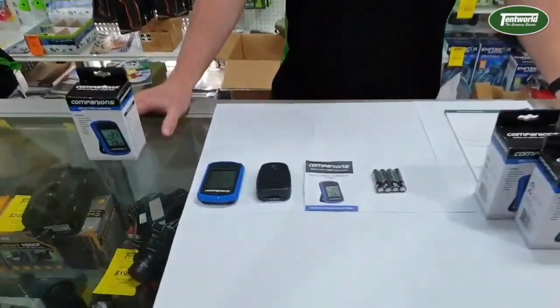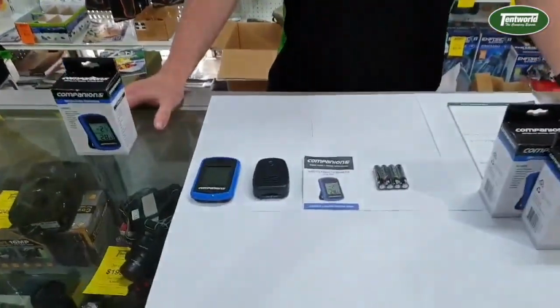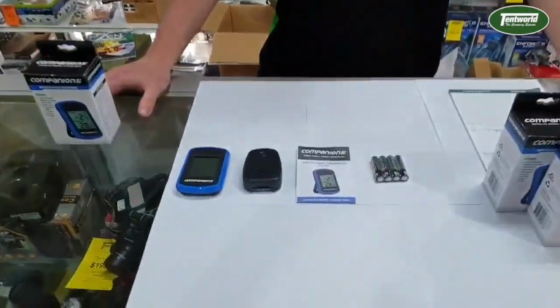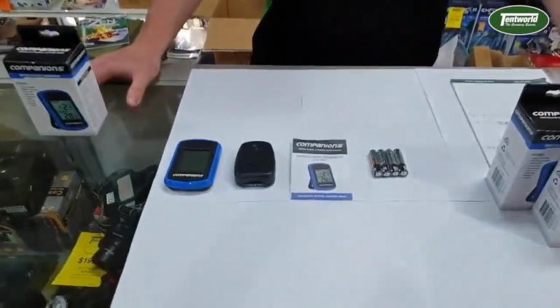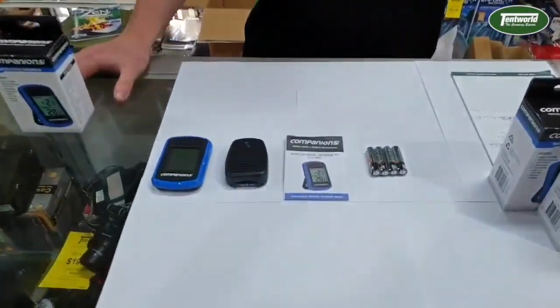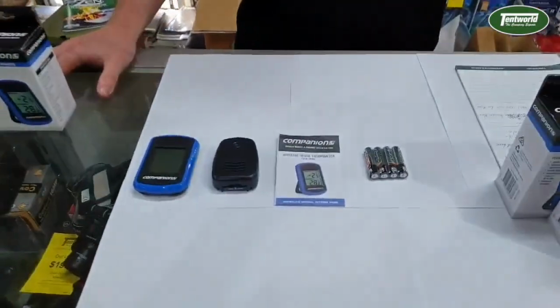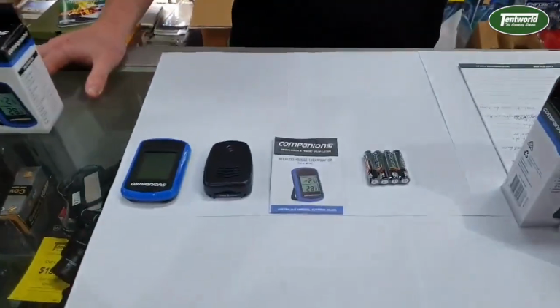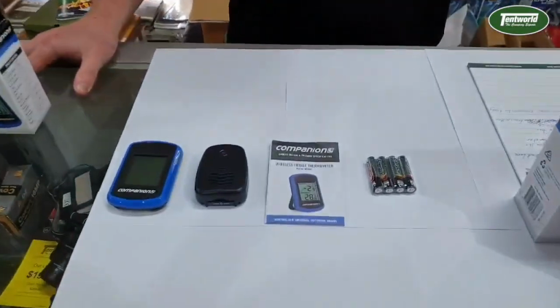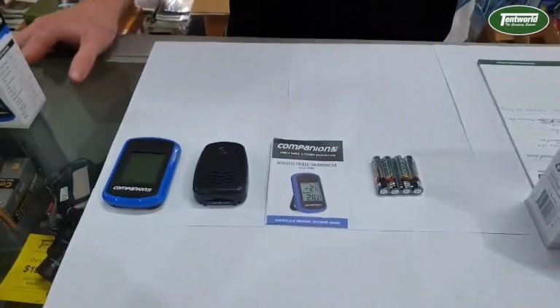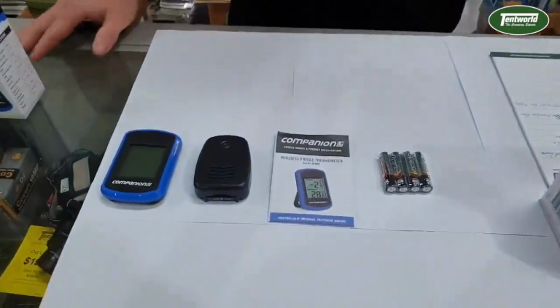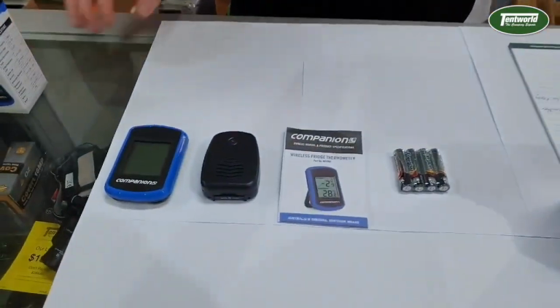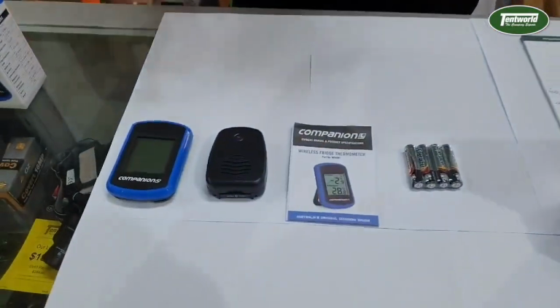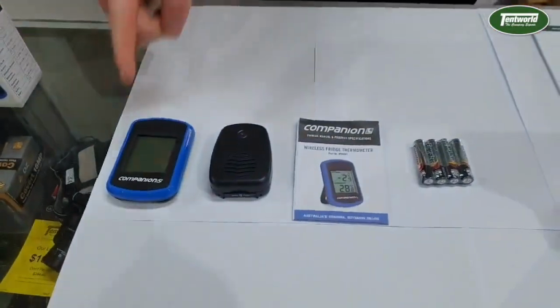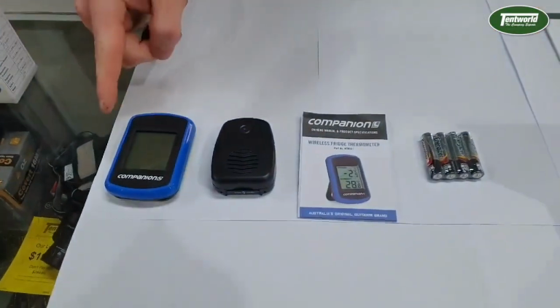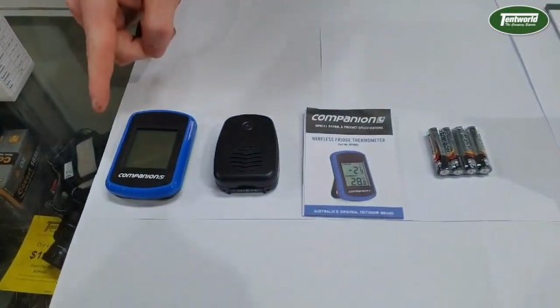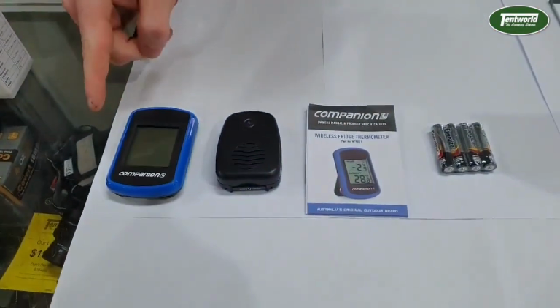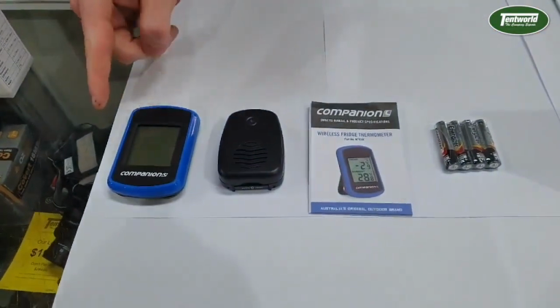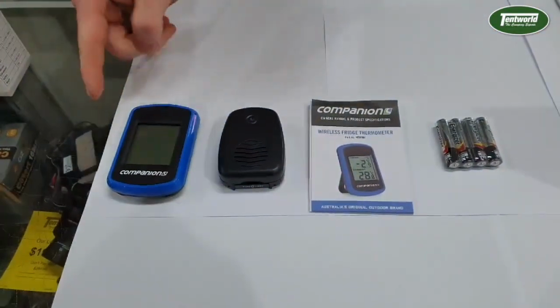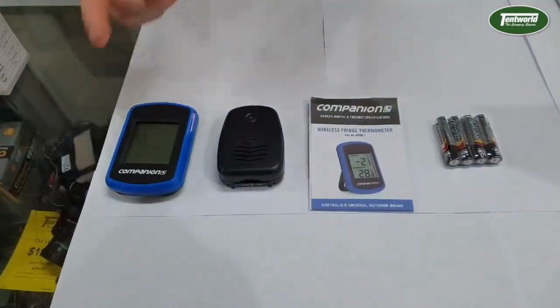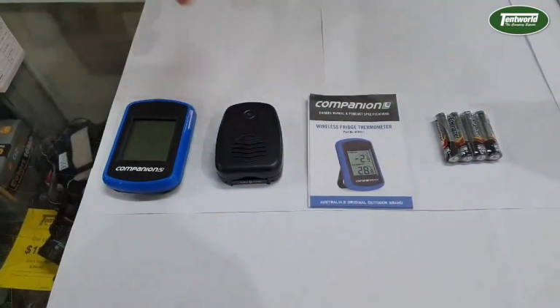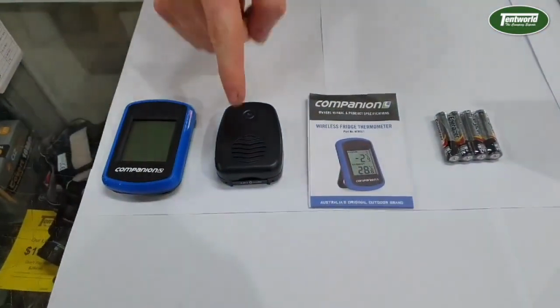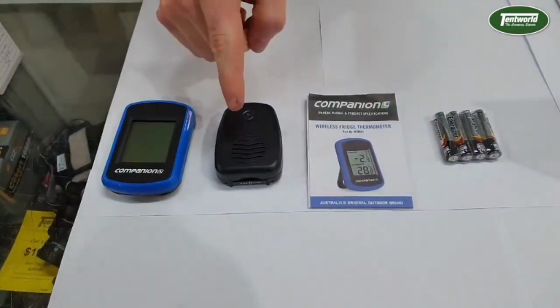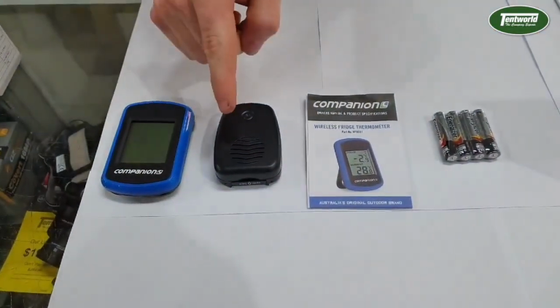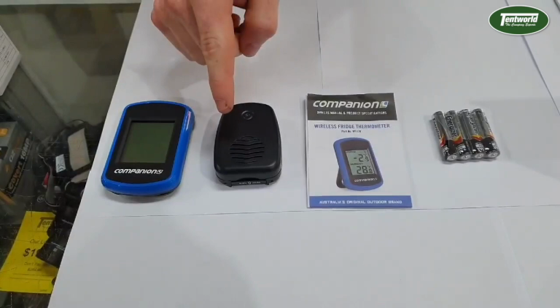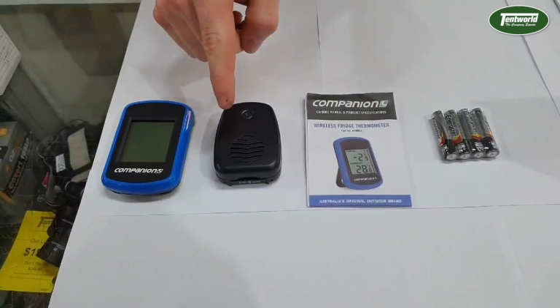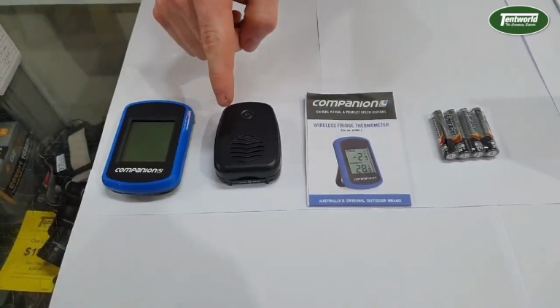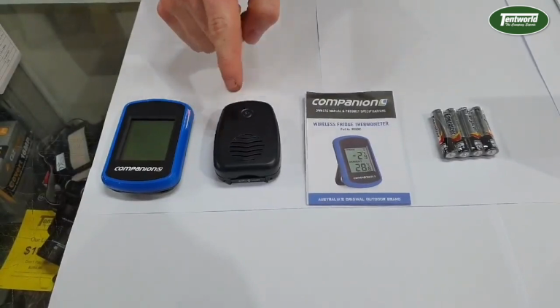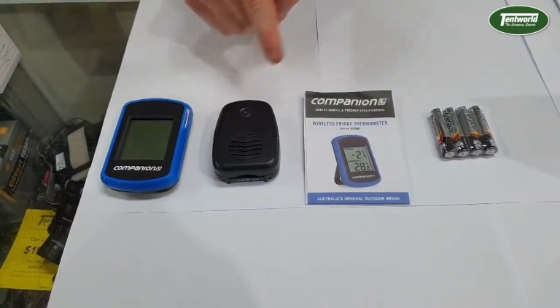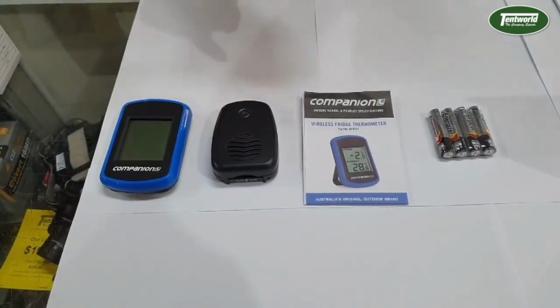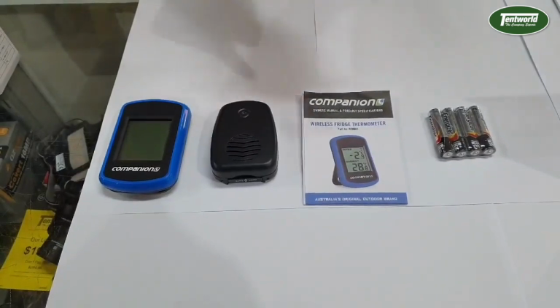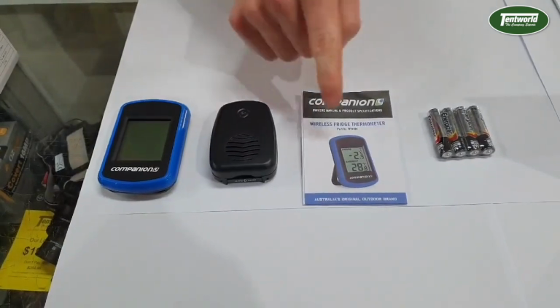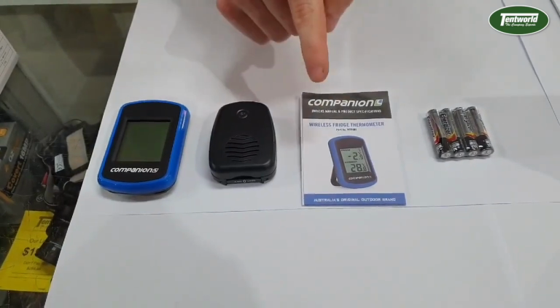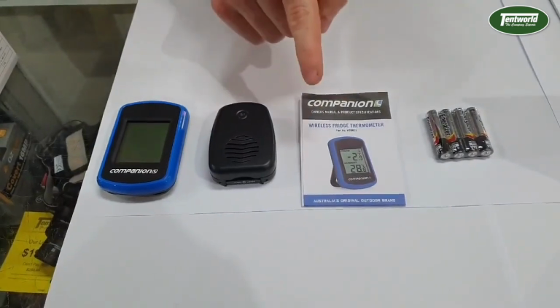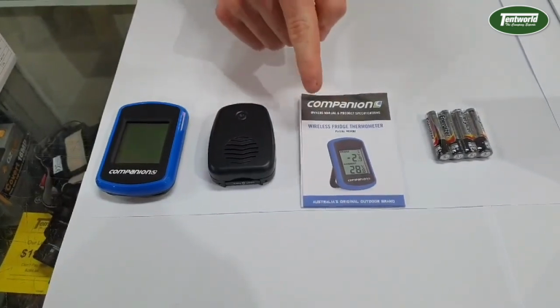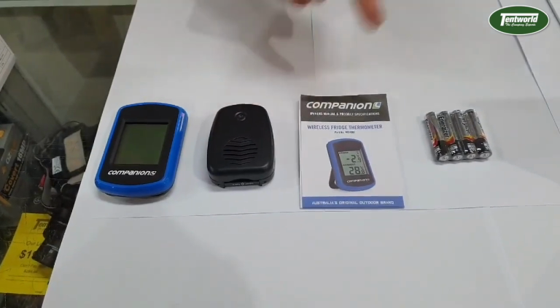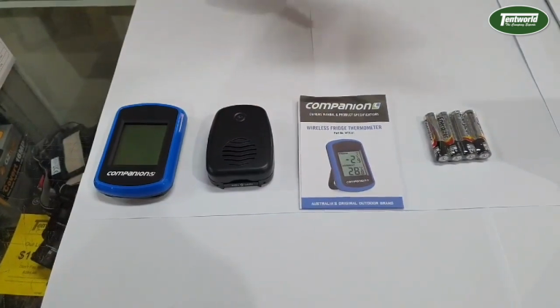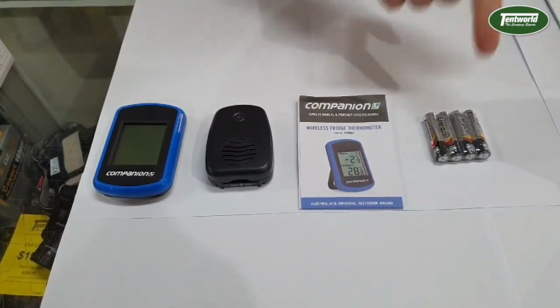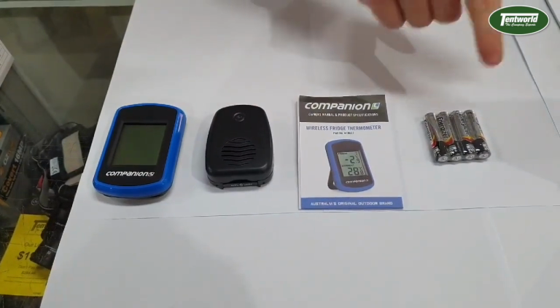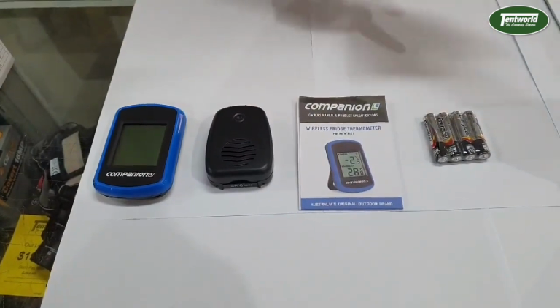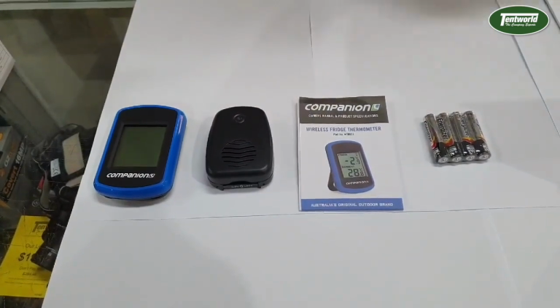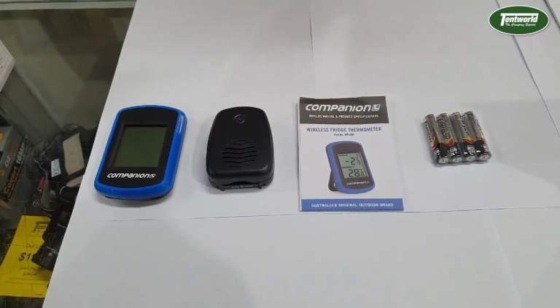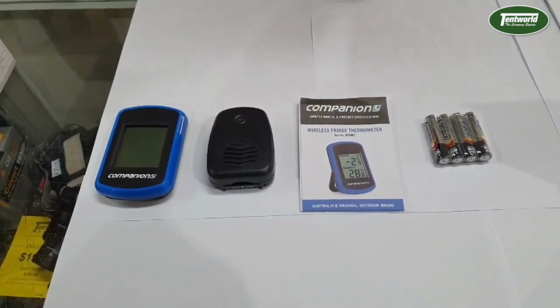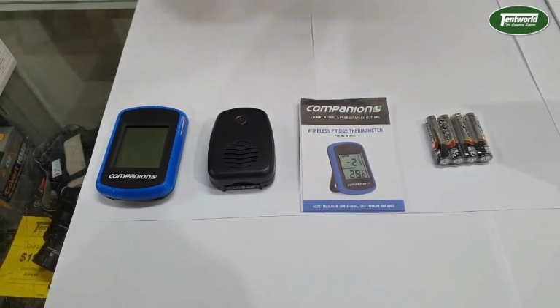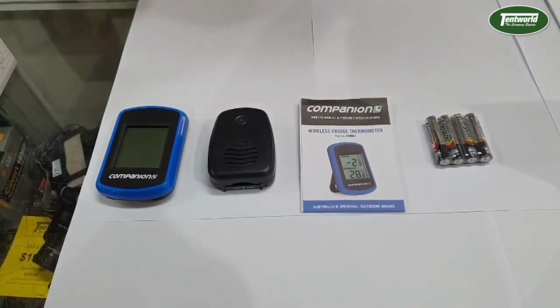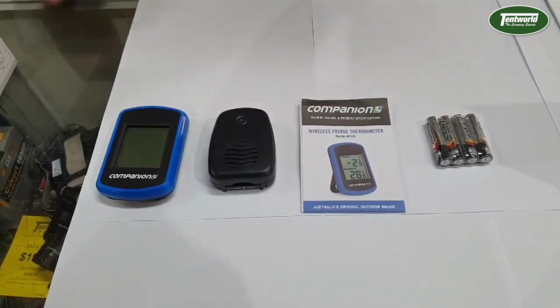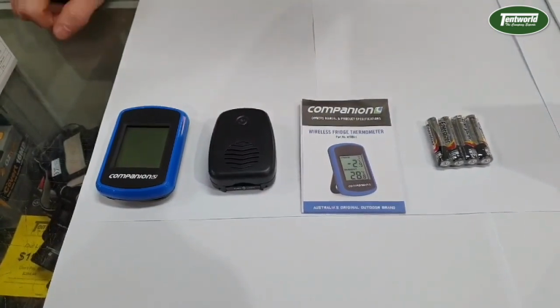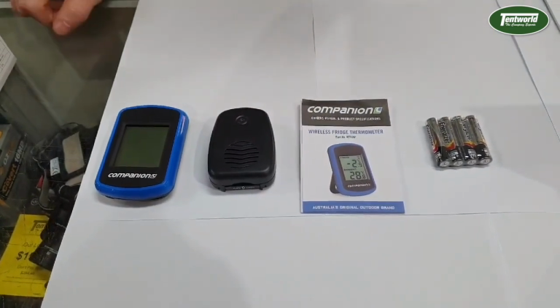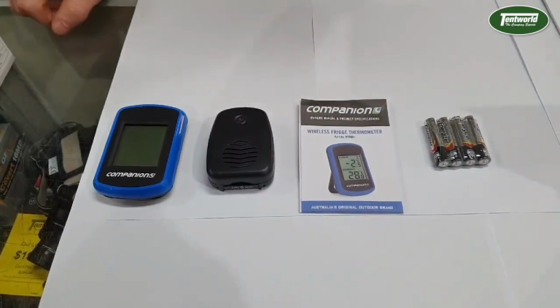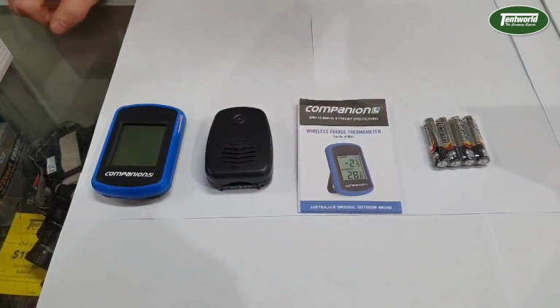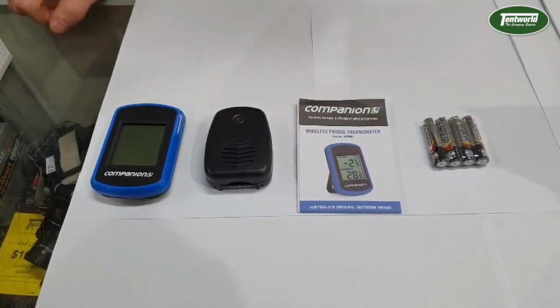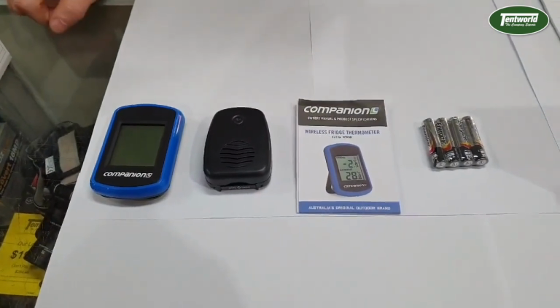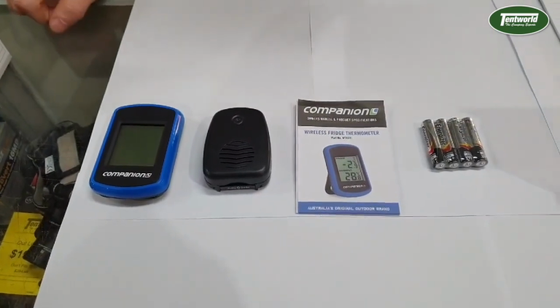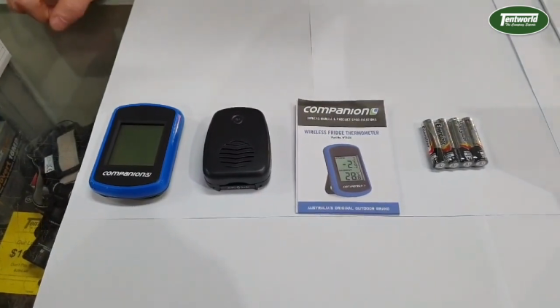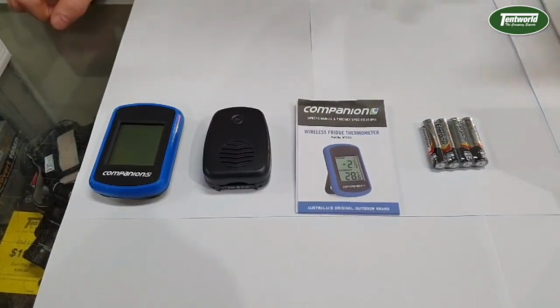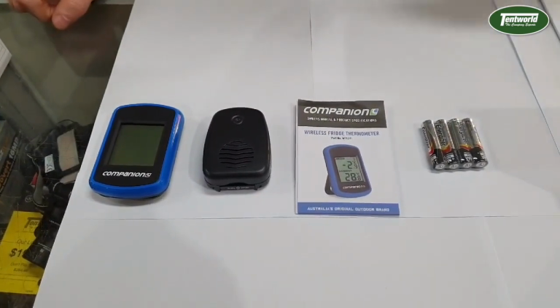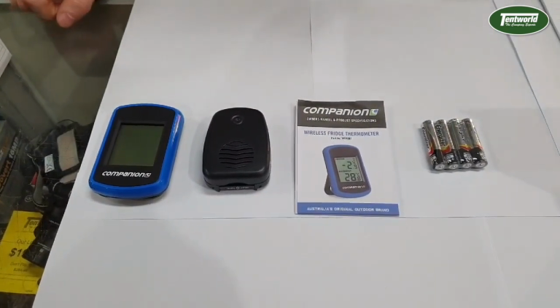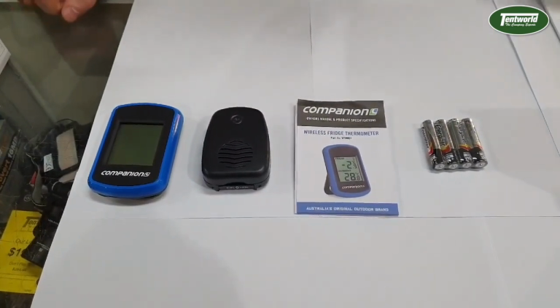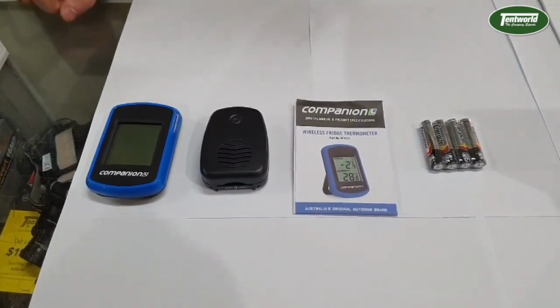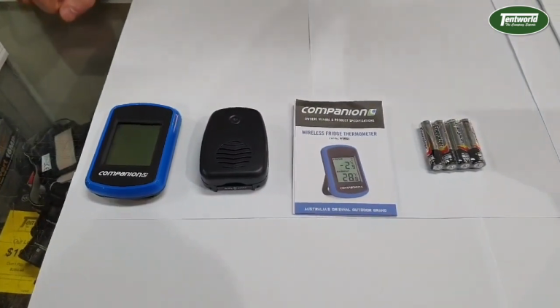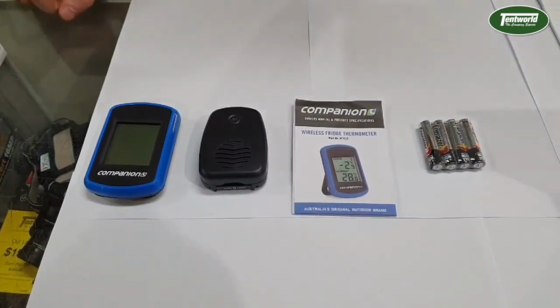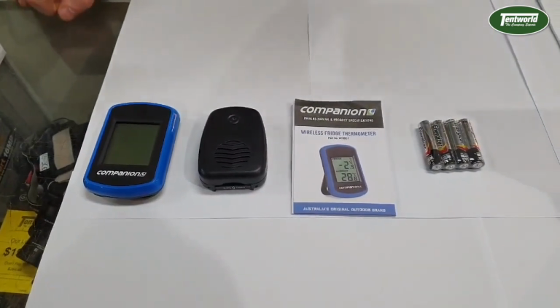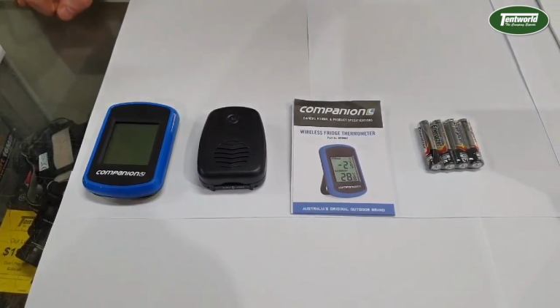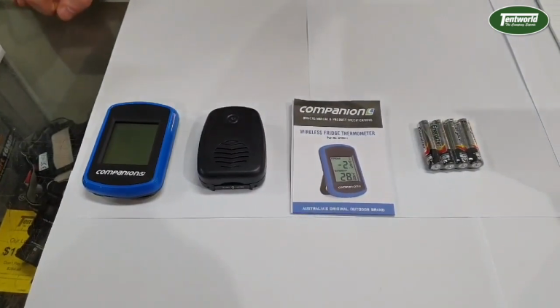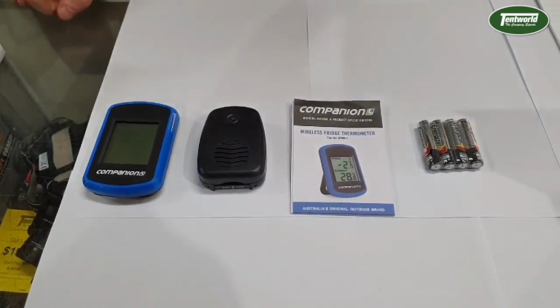Inside you'll get the receiver, the transmitter, the instructions, and four AAA batteries, two of which go on each device.